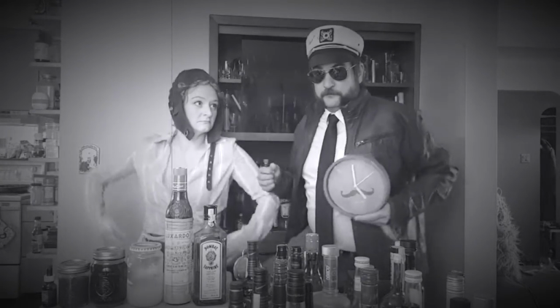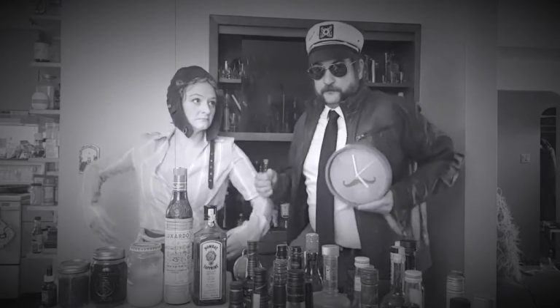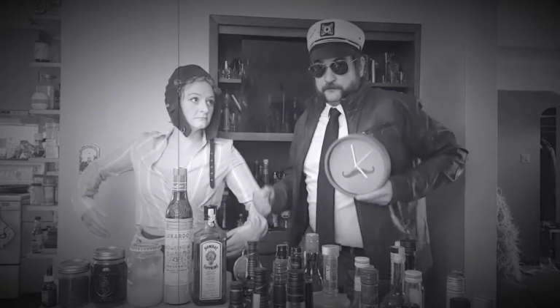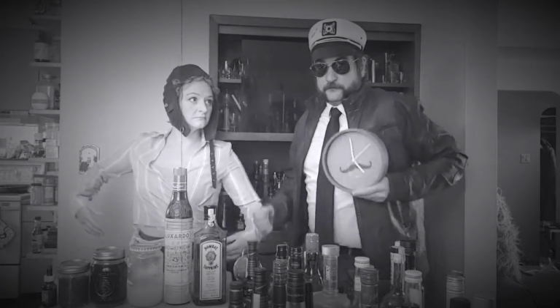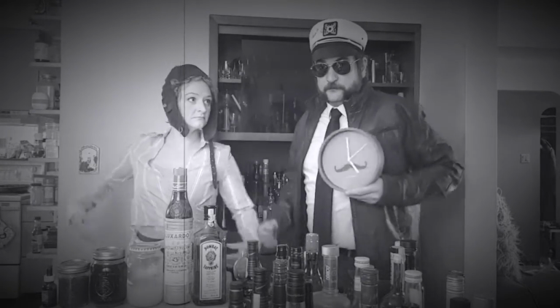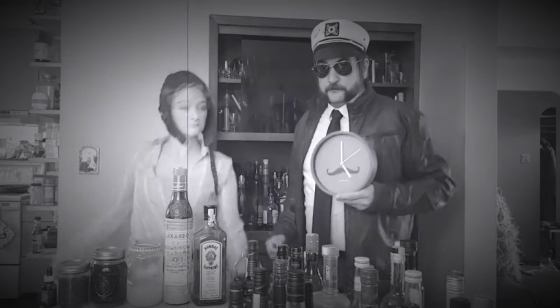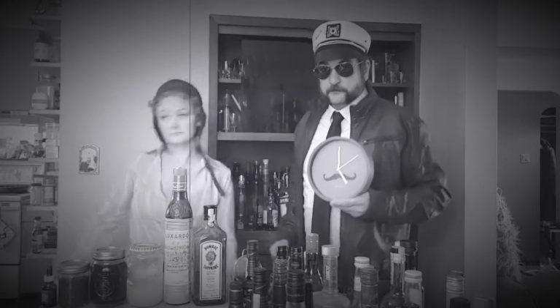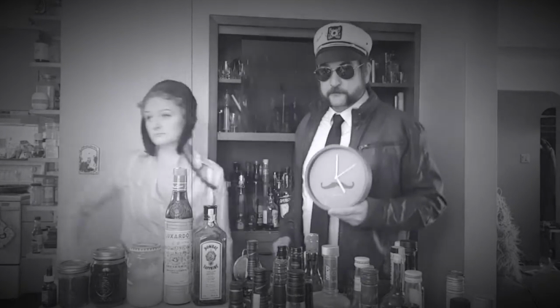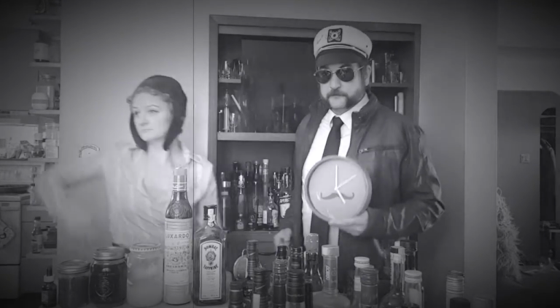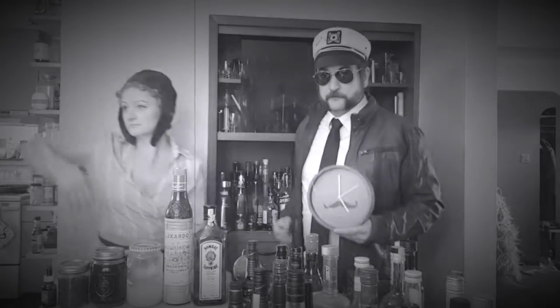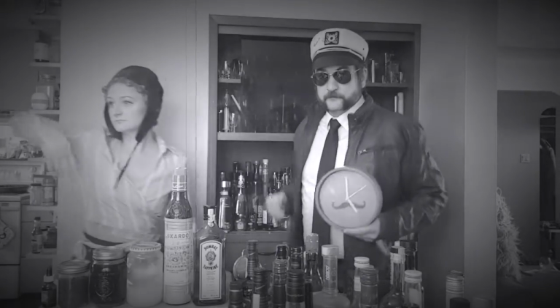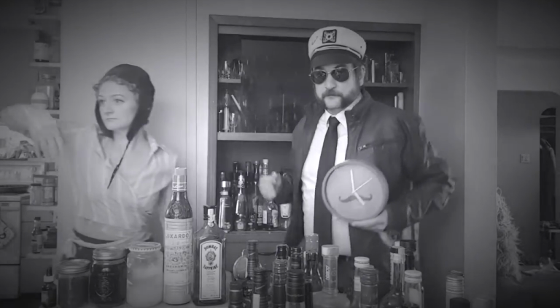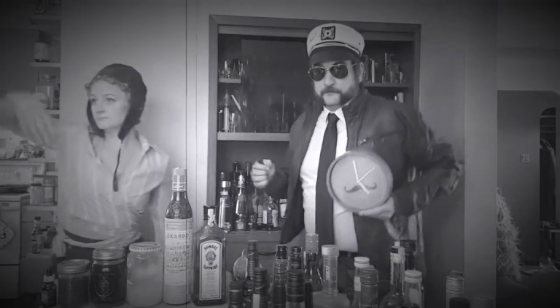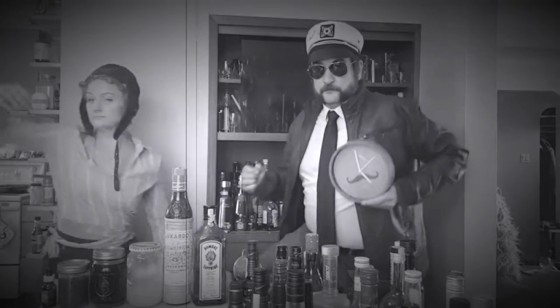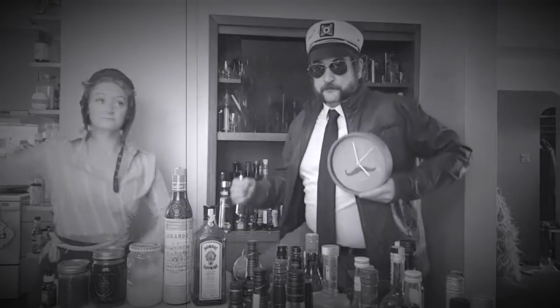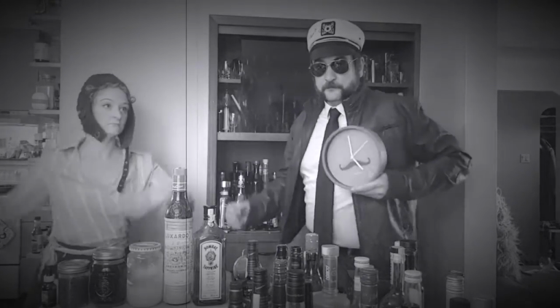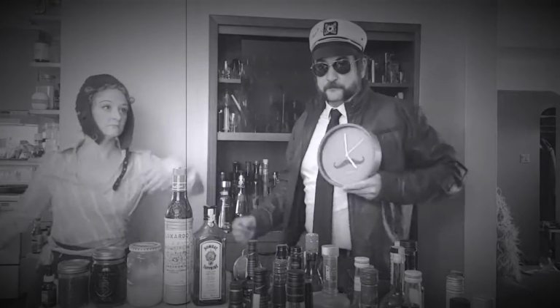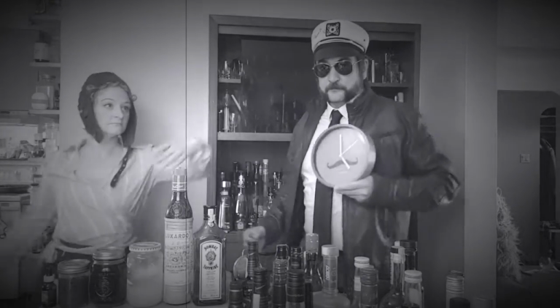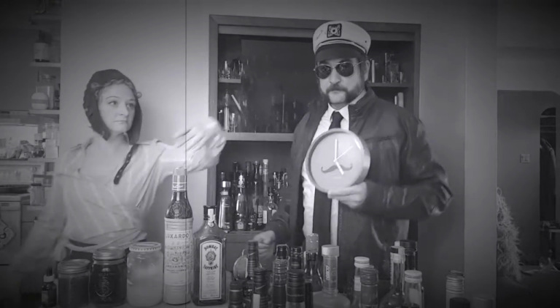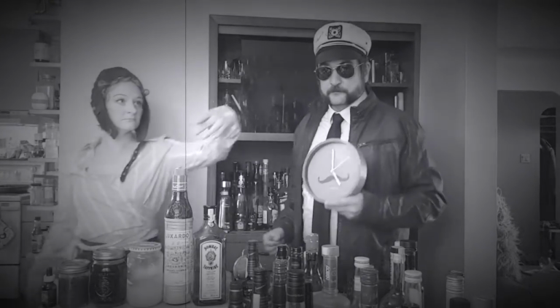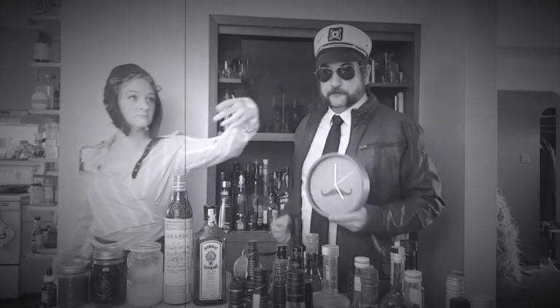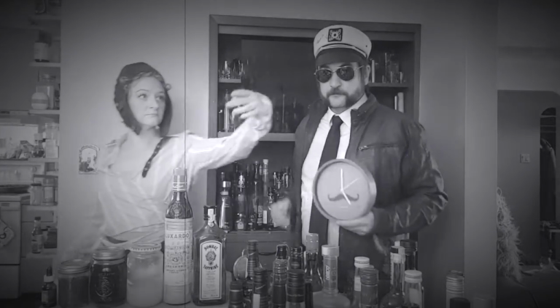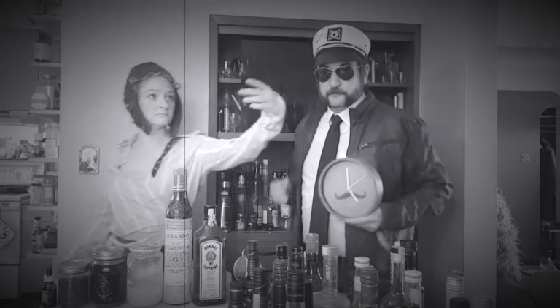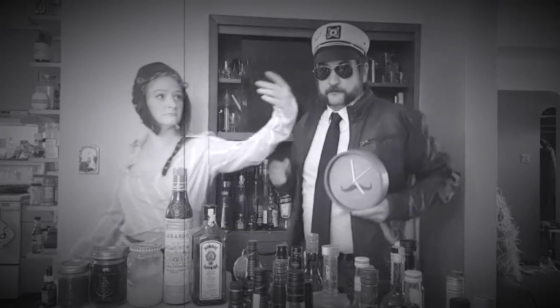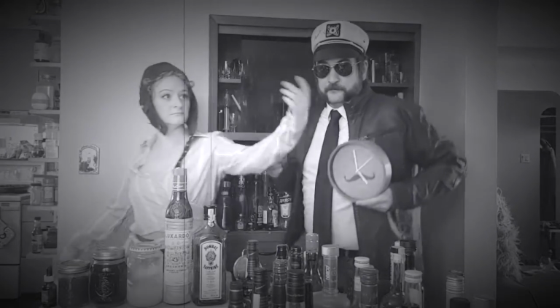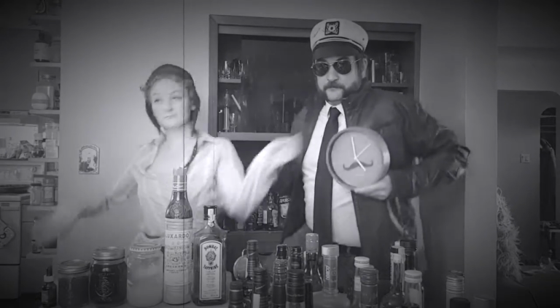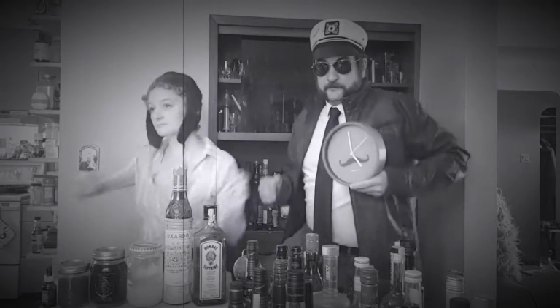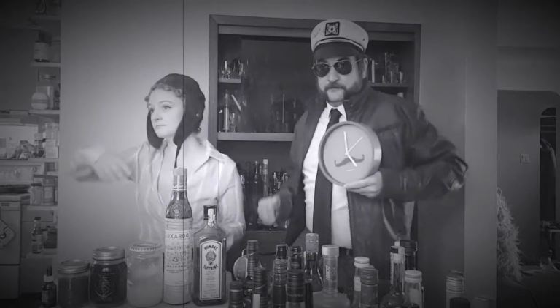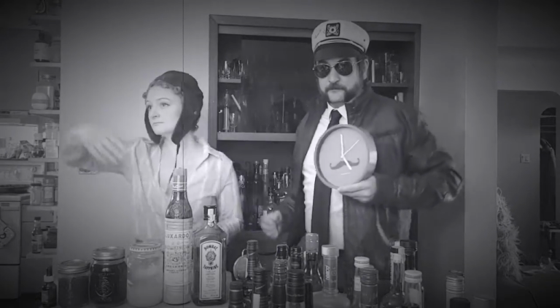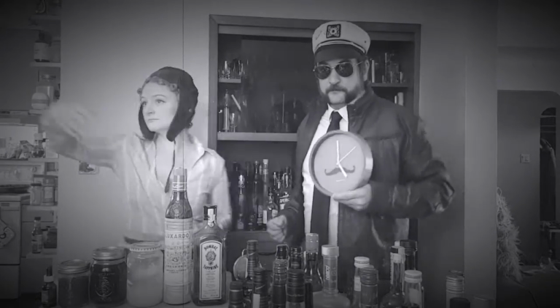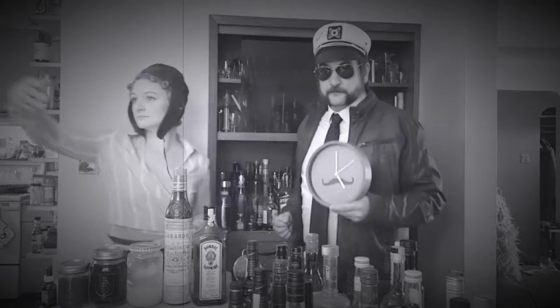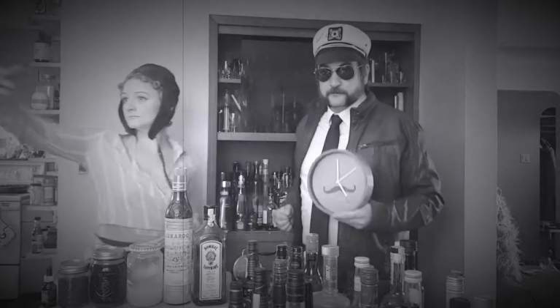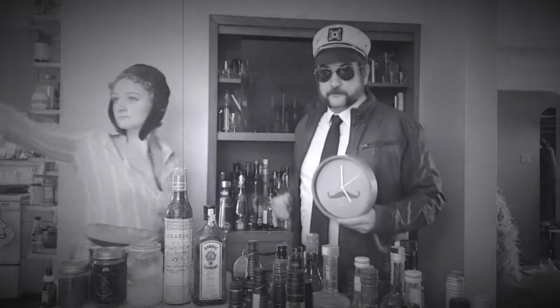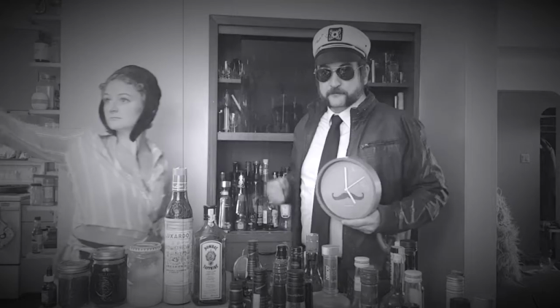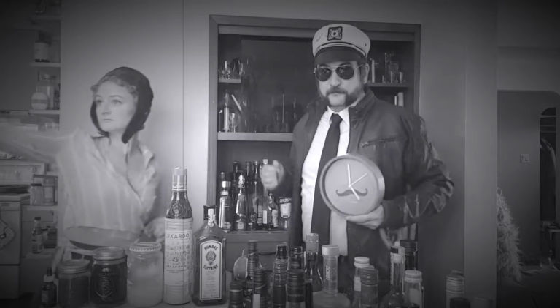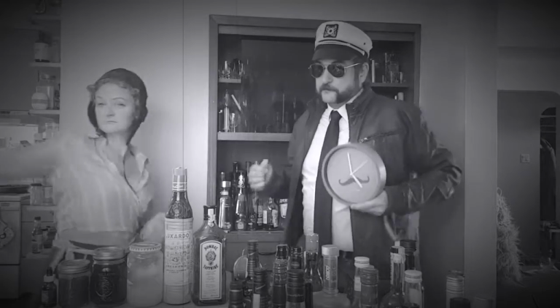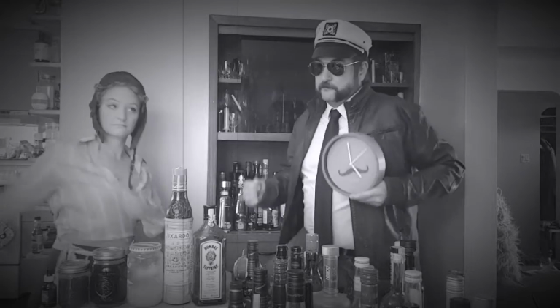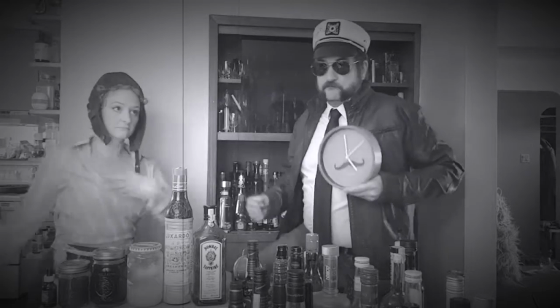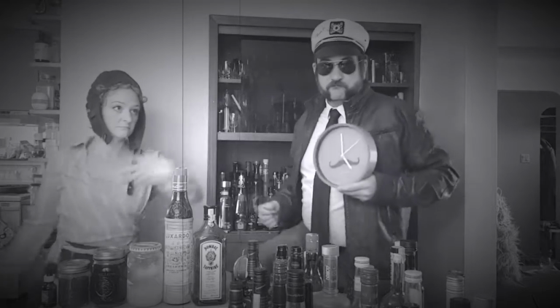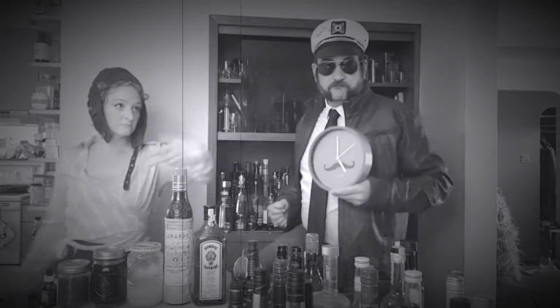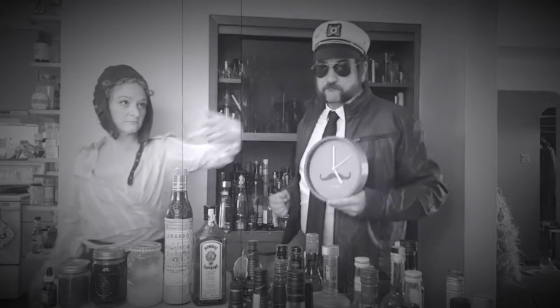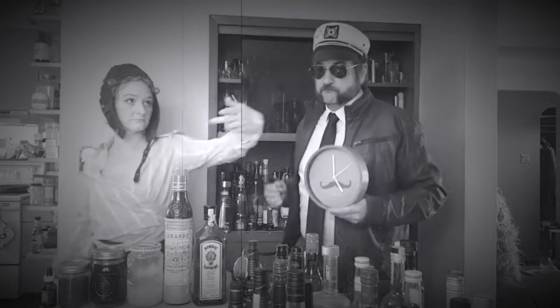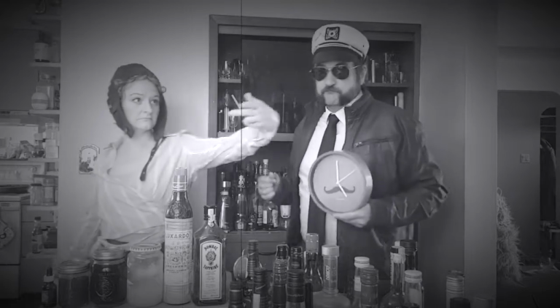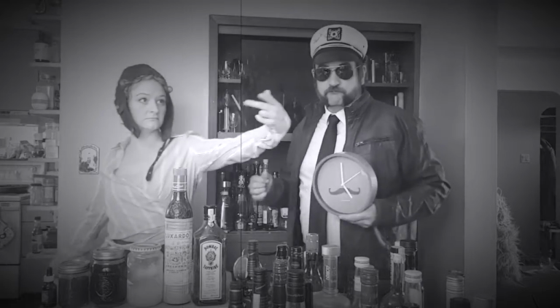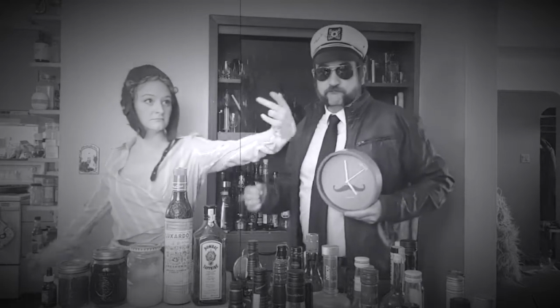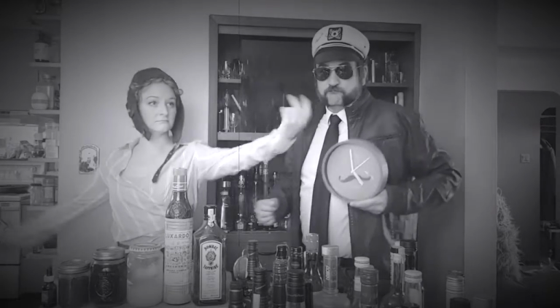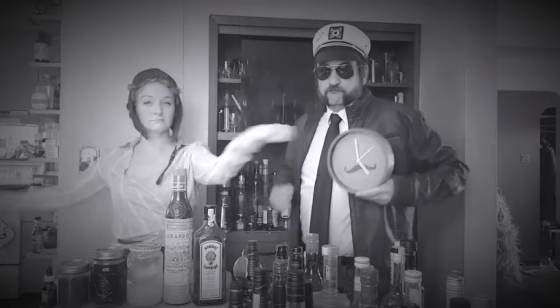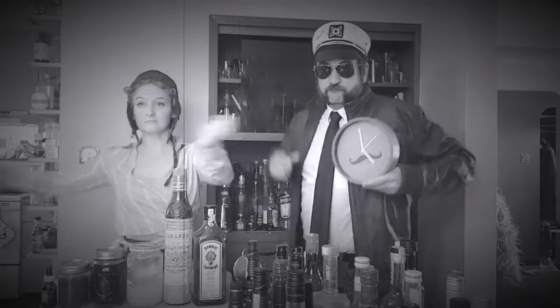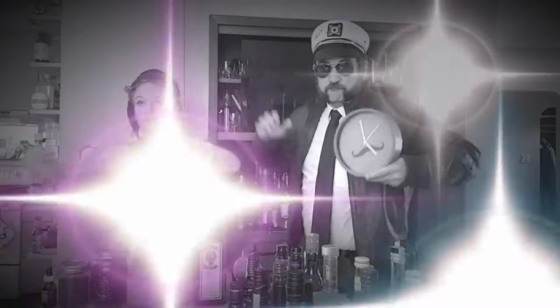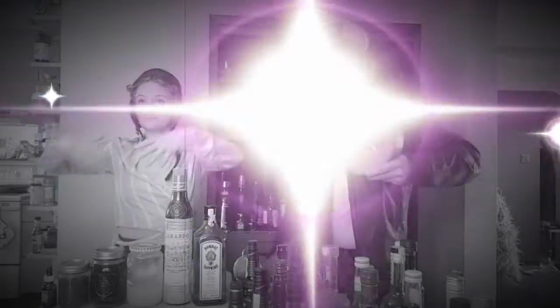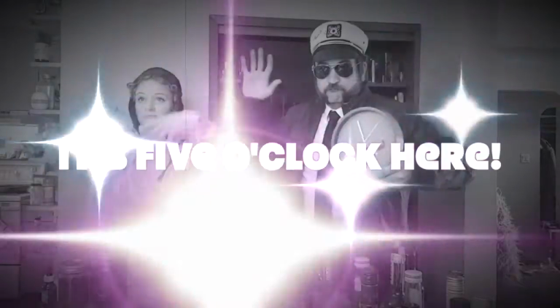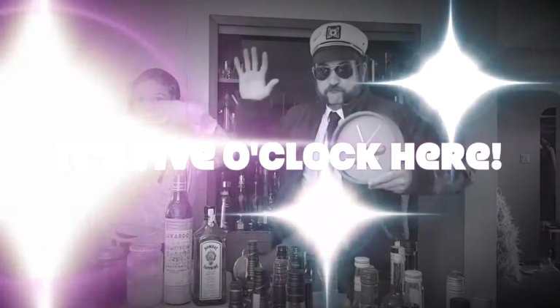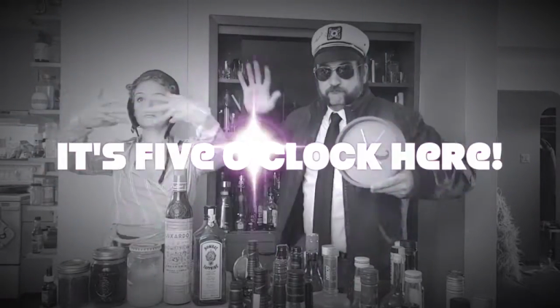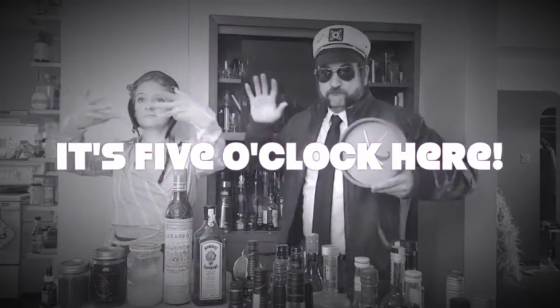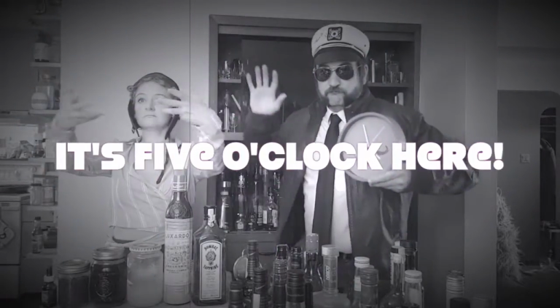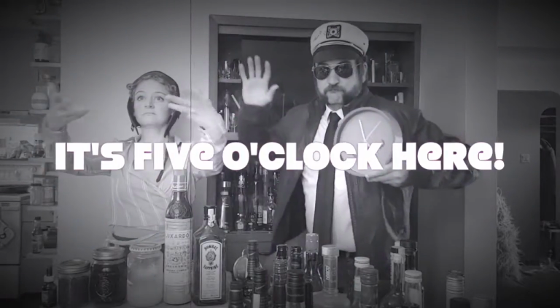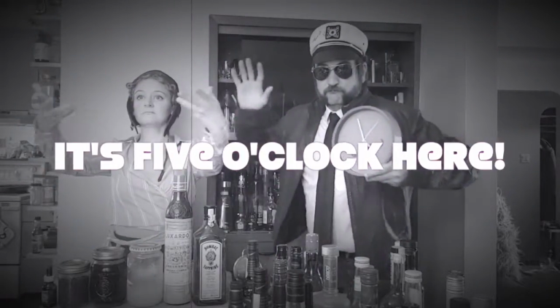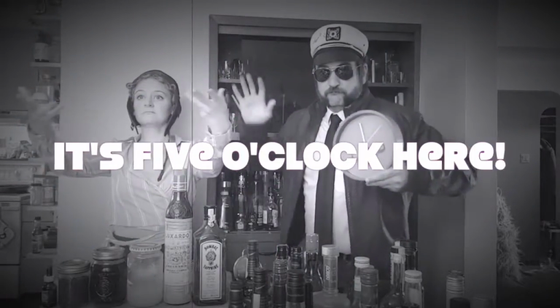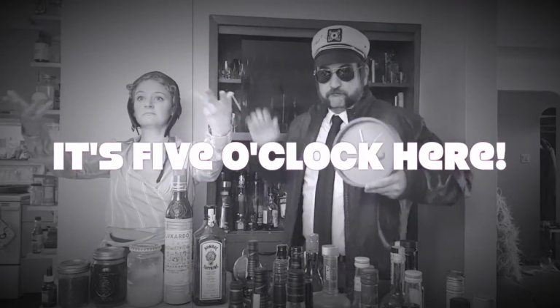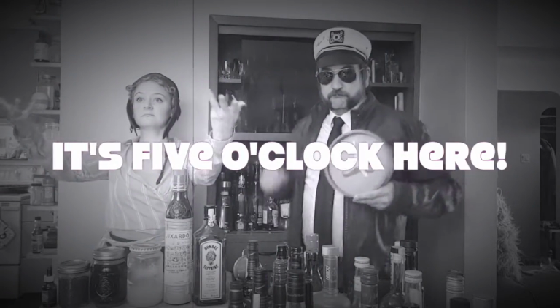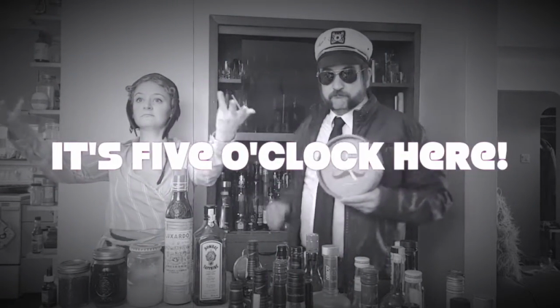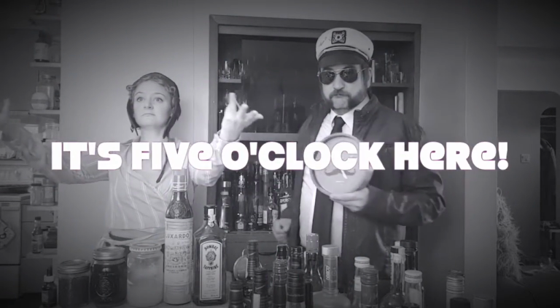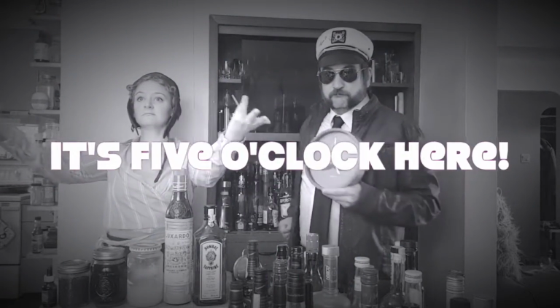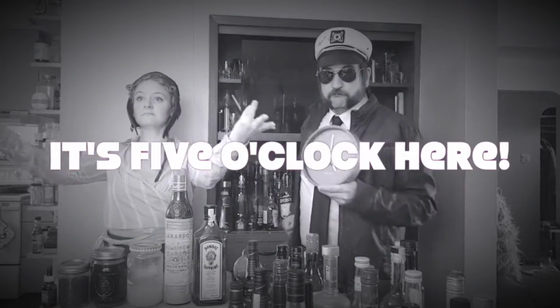It's not 1 o'clock, it's not 2 o'clock, it's not 3 o'clock, it's not 4 o'clock — it's 5 o'clock here.